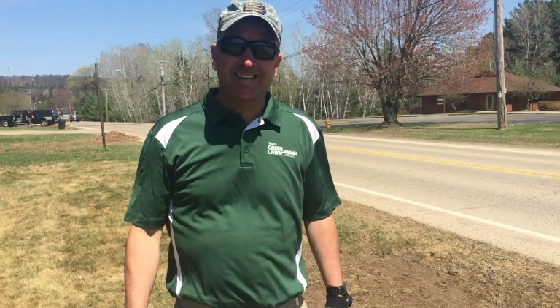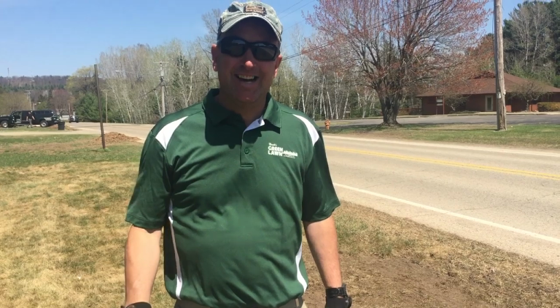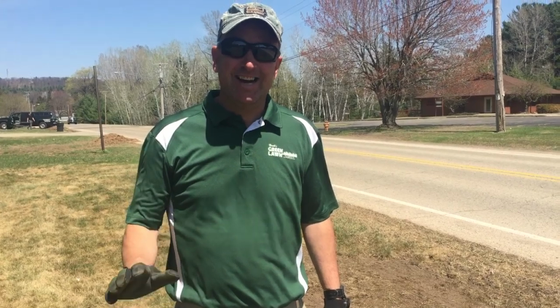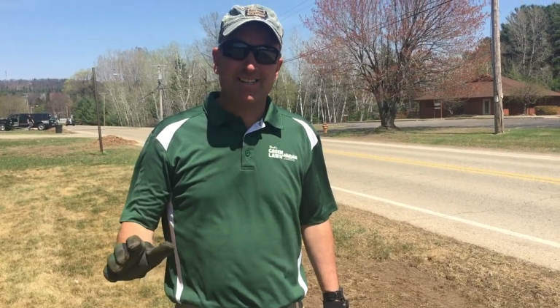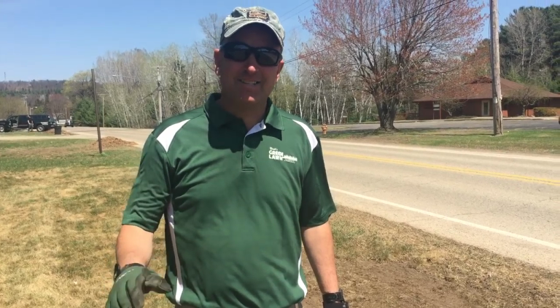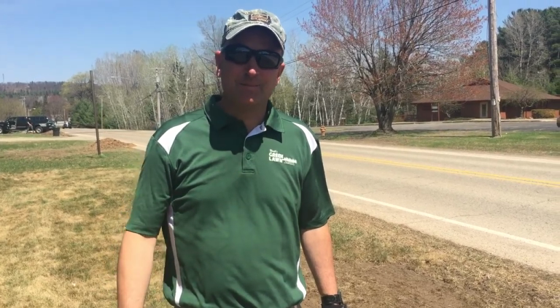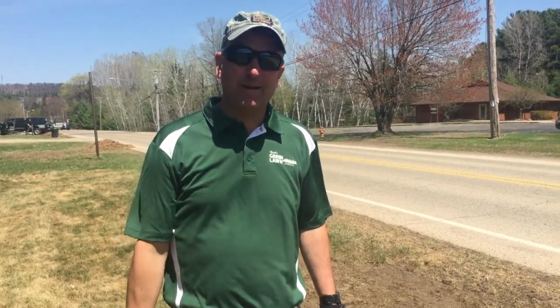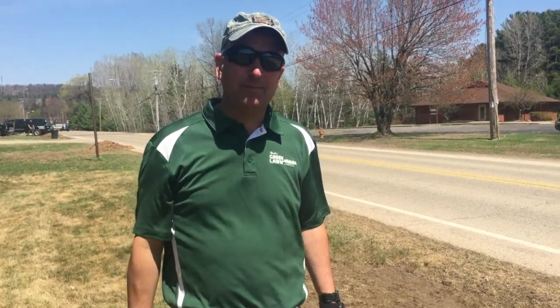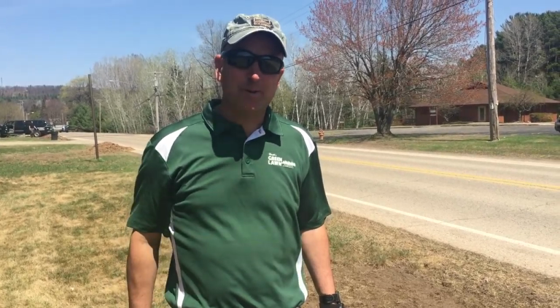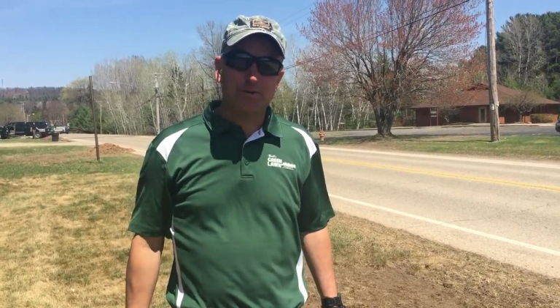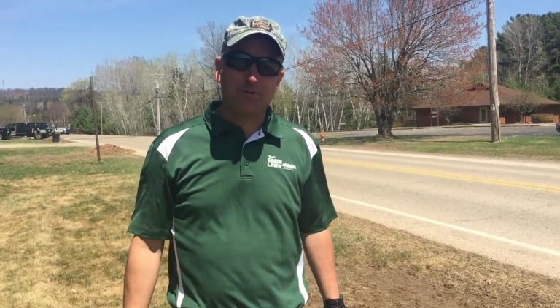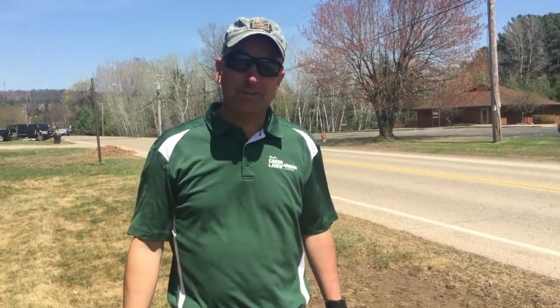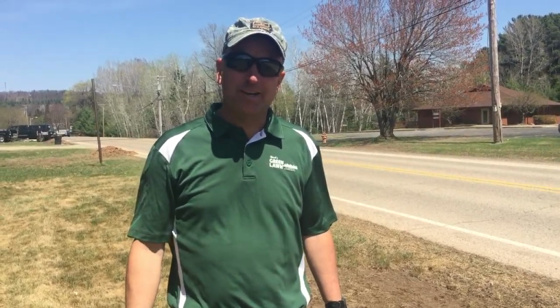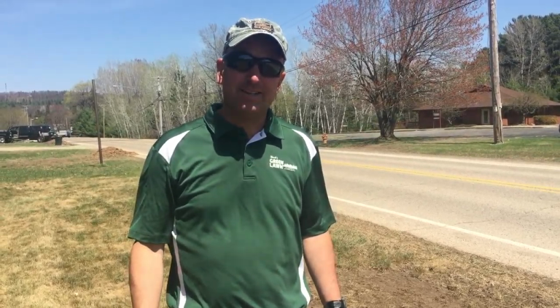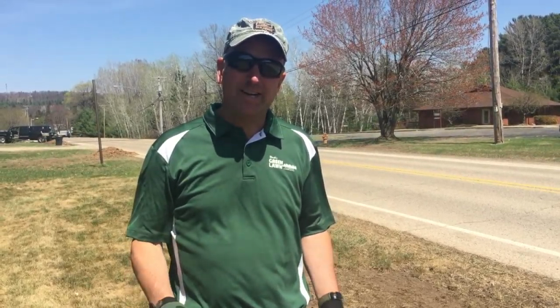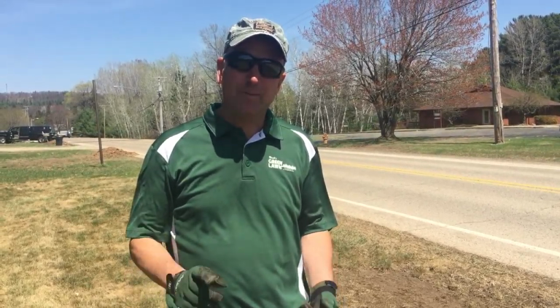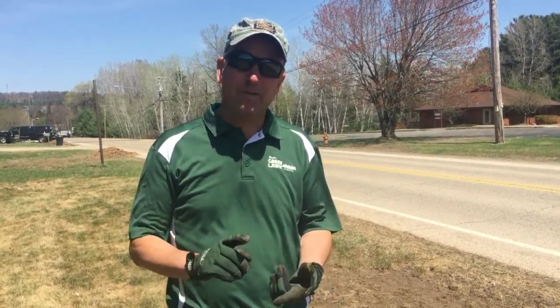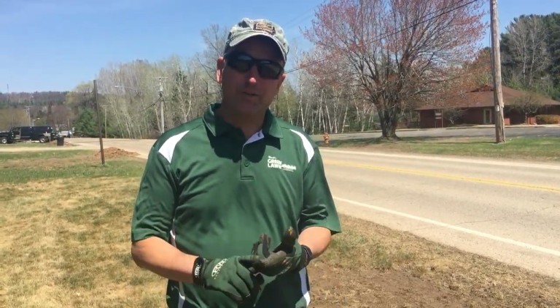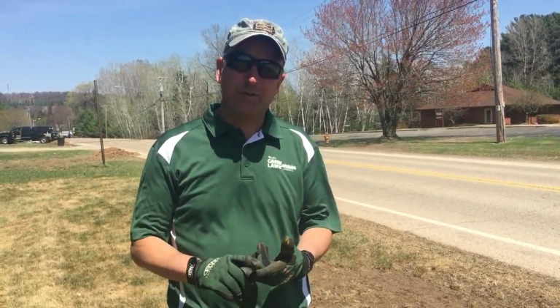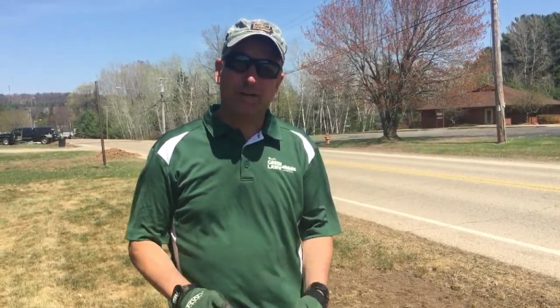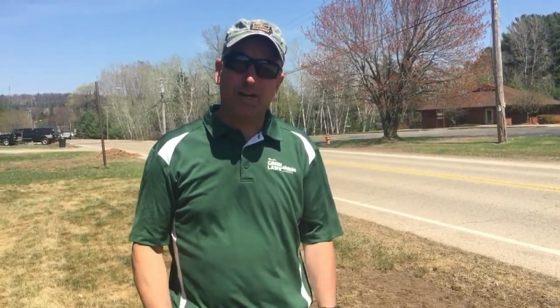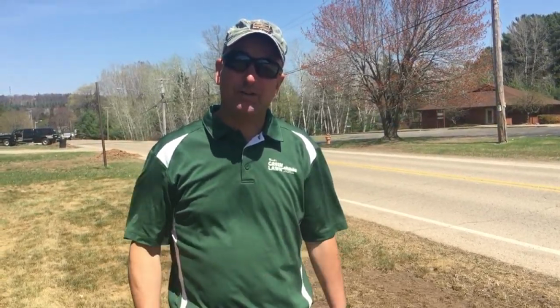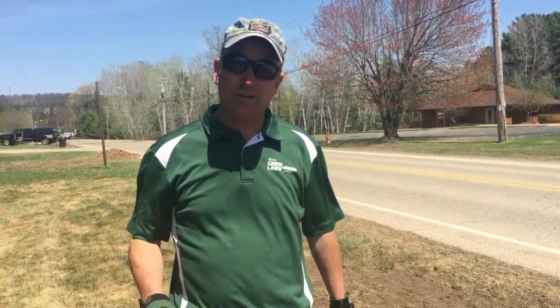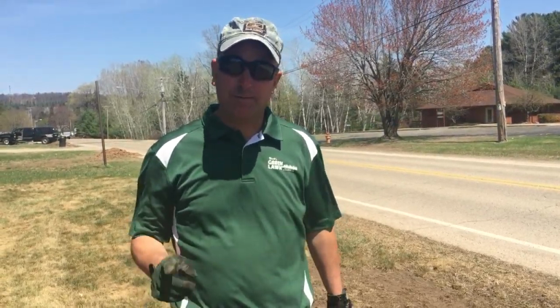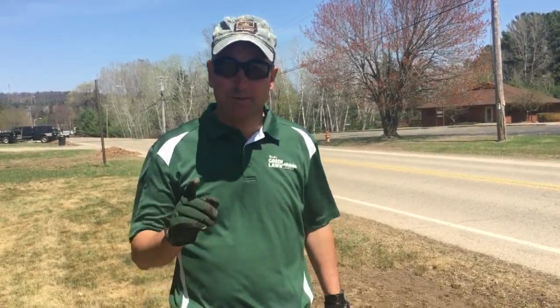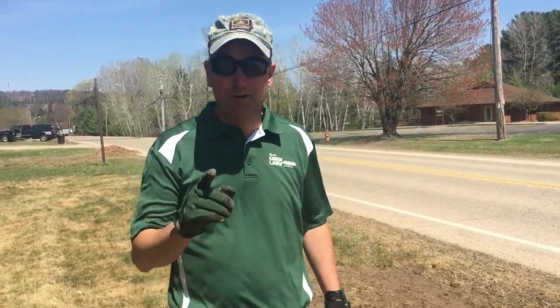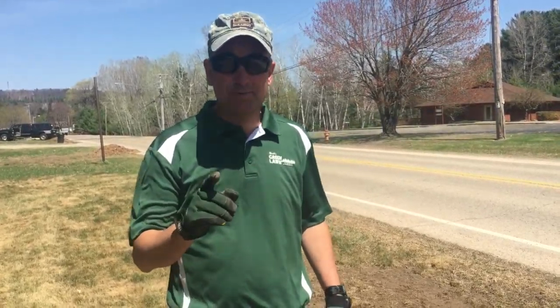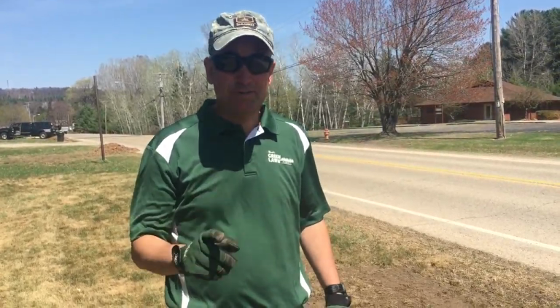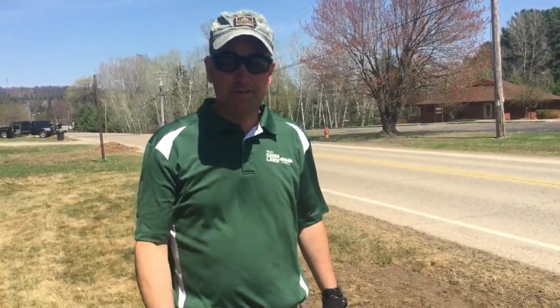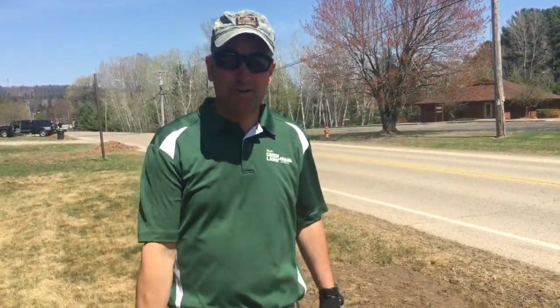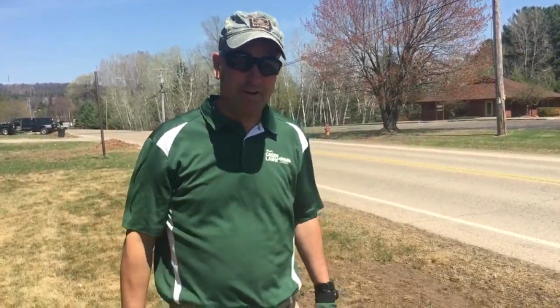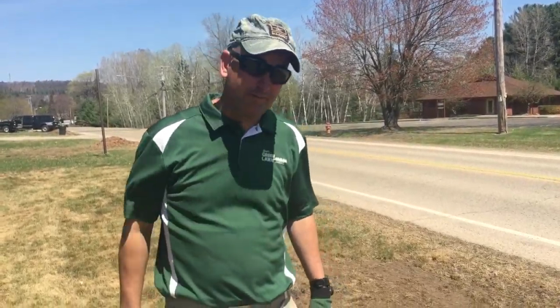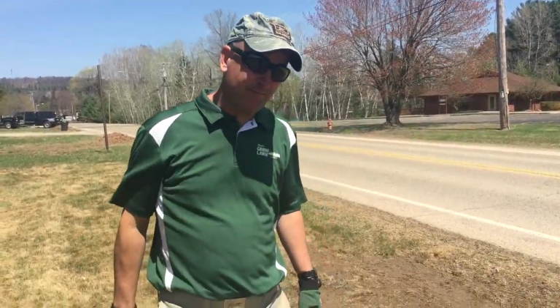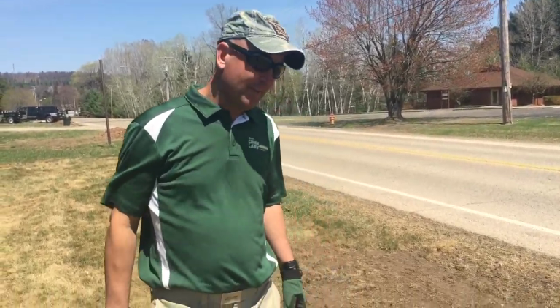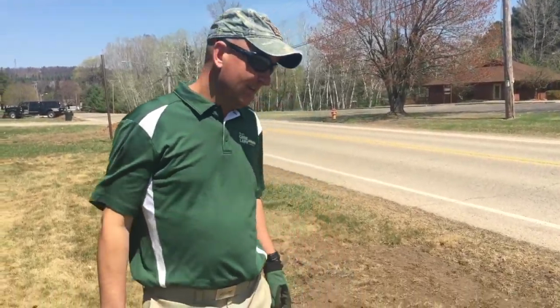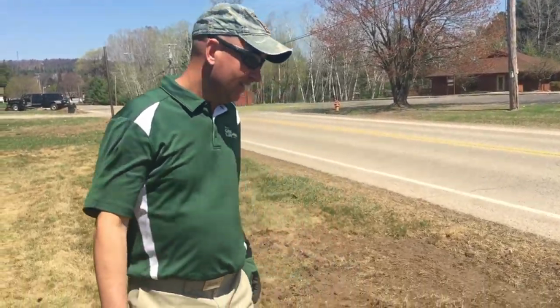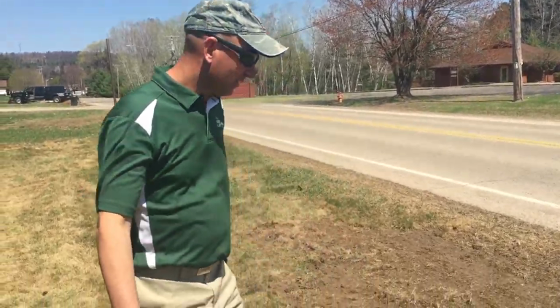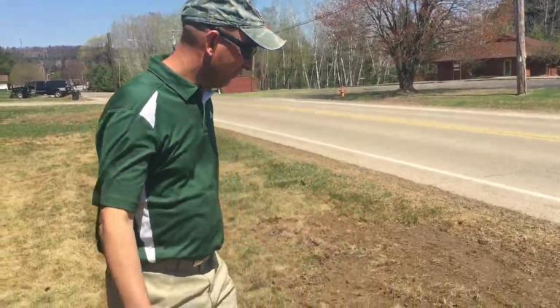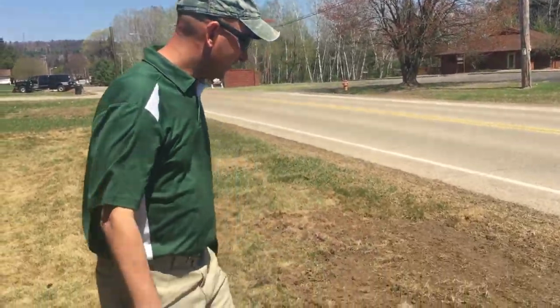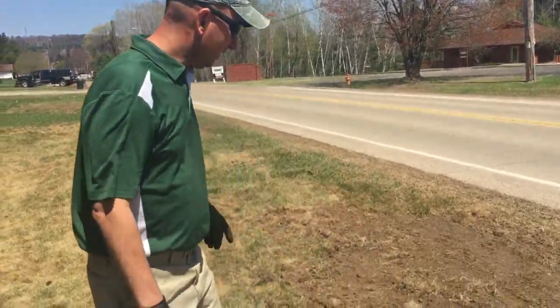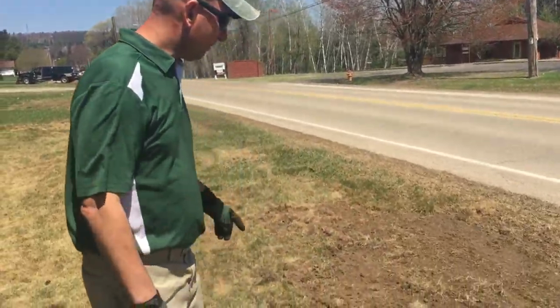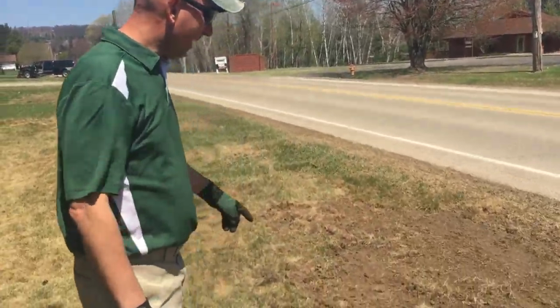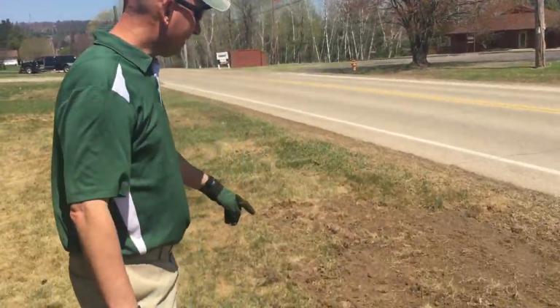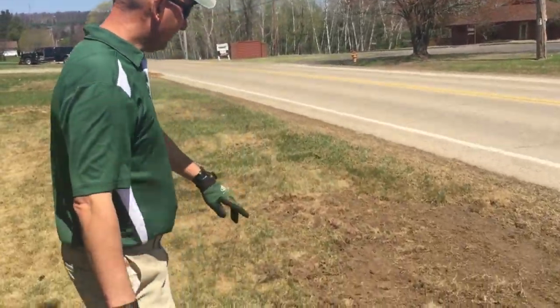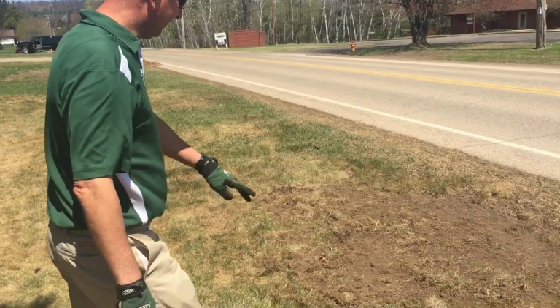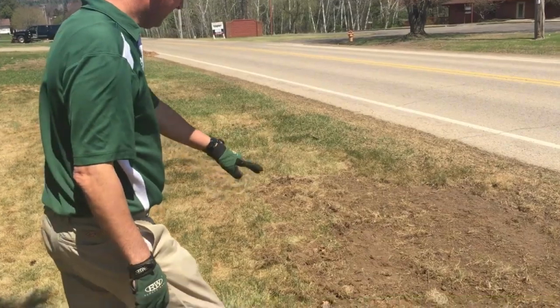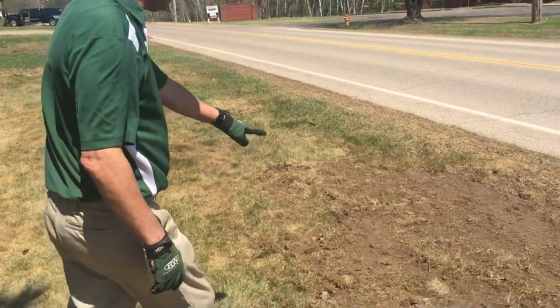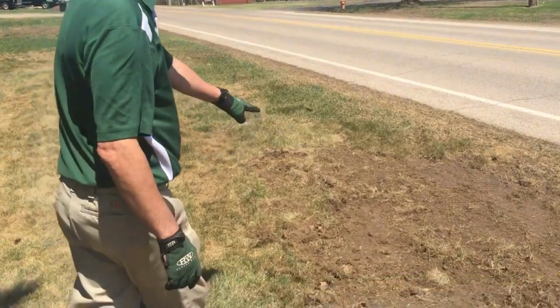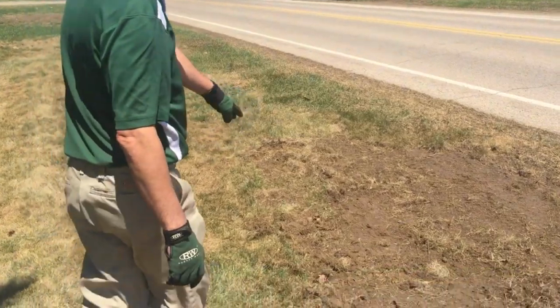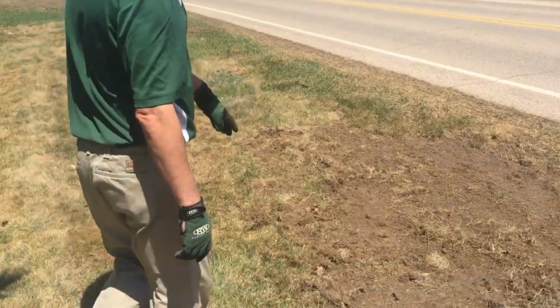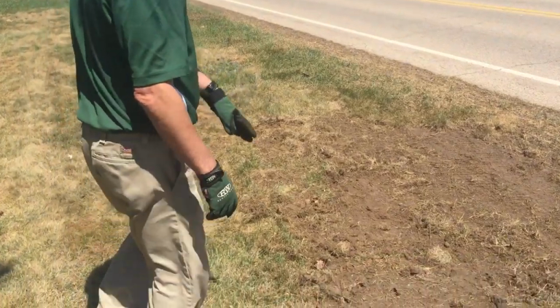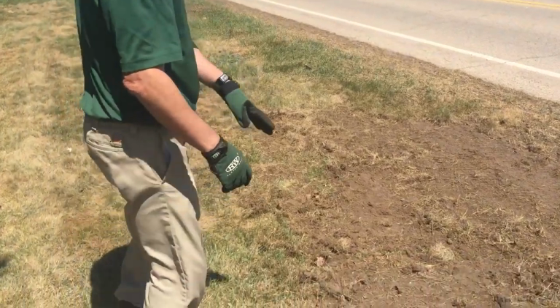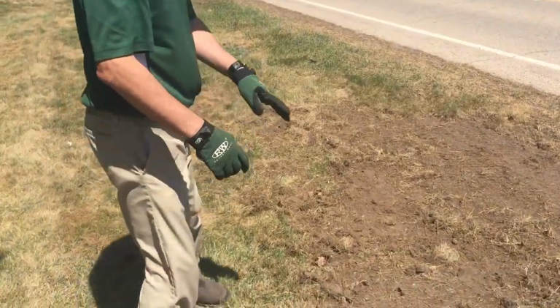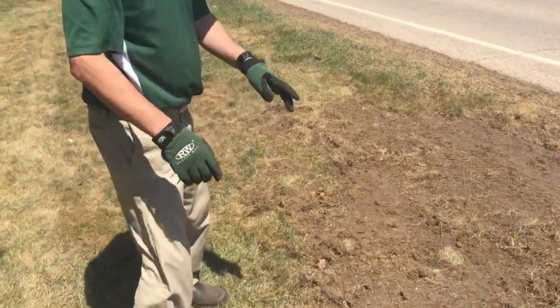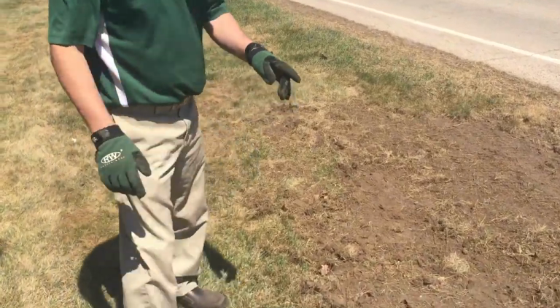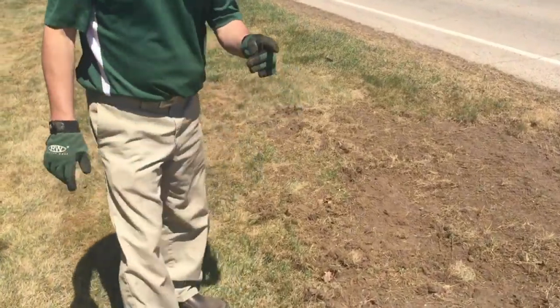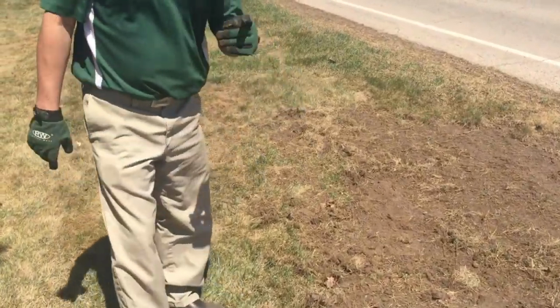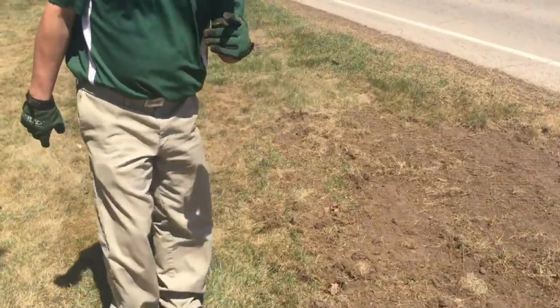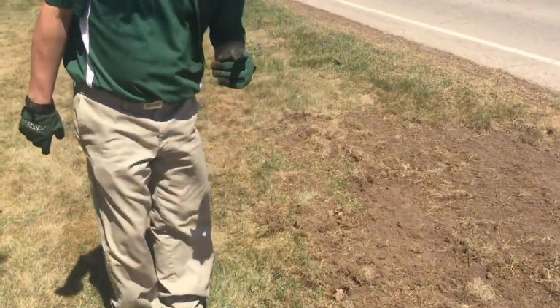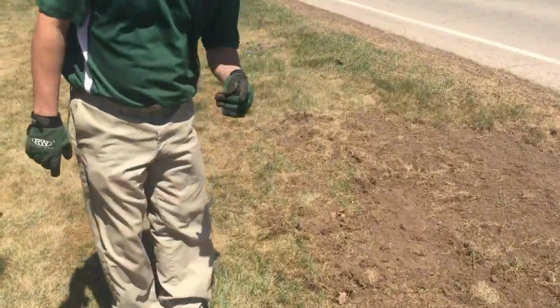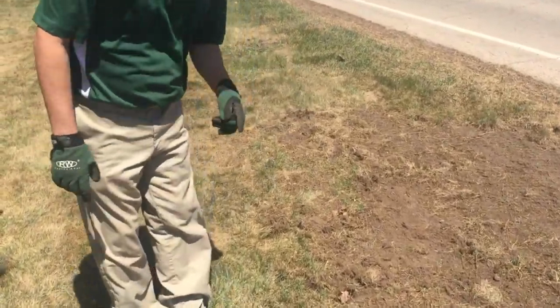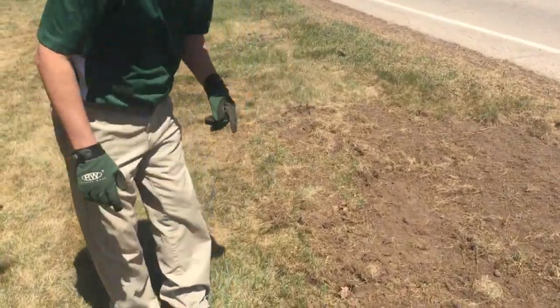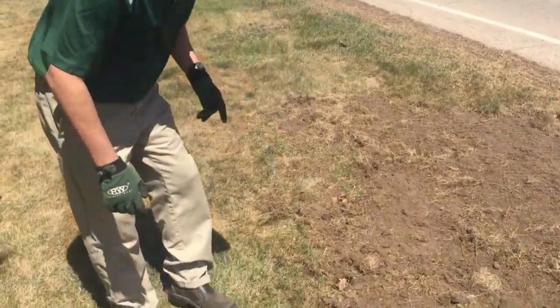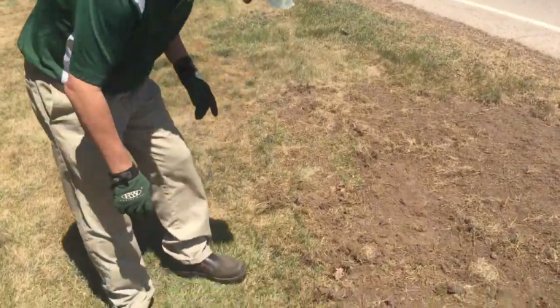Hi, this is Mike from Nalt's Green Lawn. Today we're going to show you how to check for grubs in your yard. So when you see spots like this in your yard, chances are you have grubs.